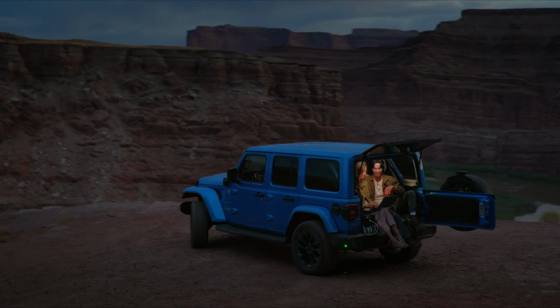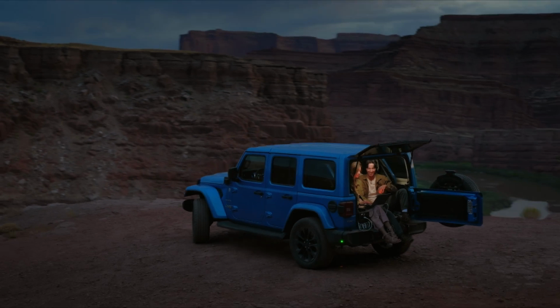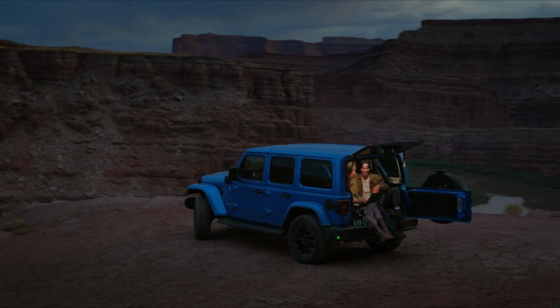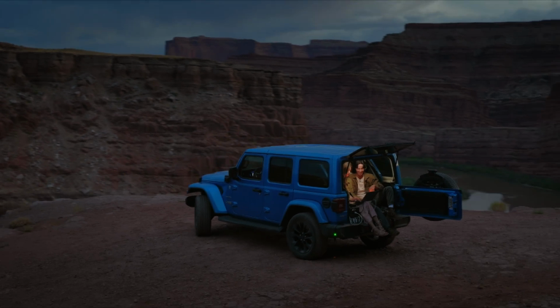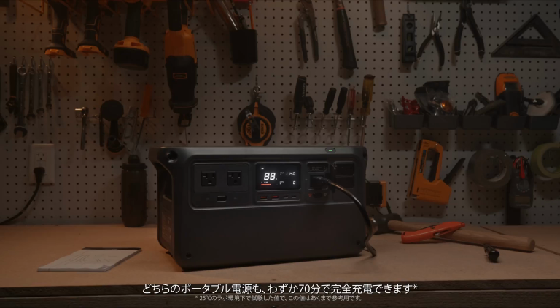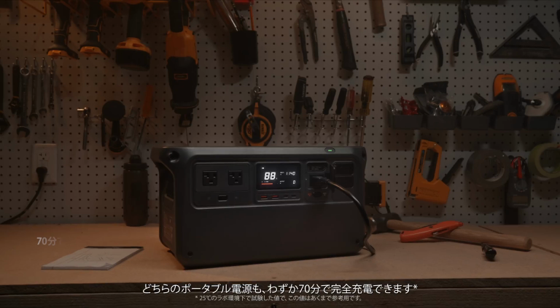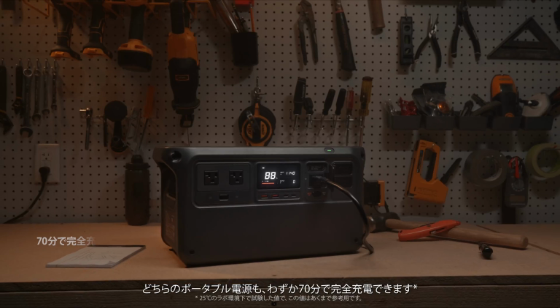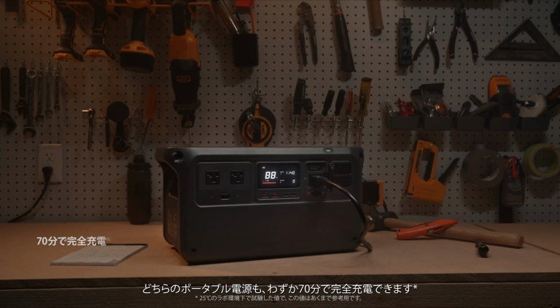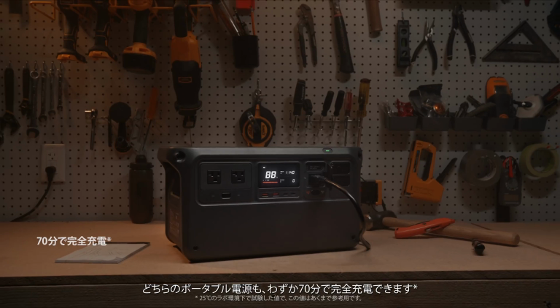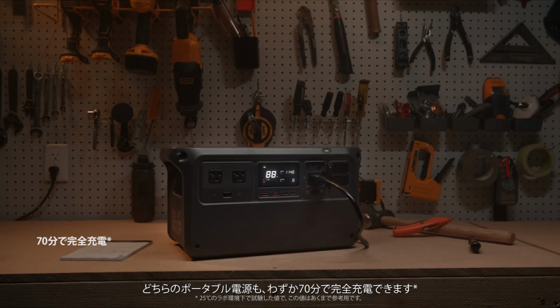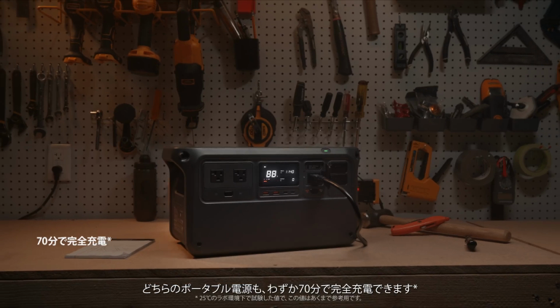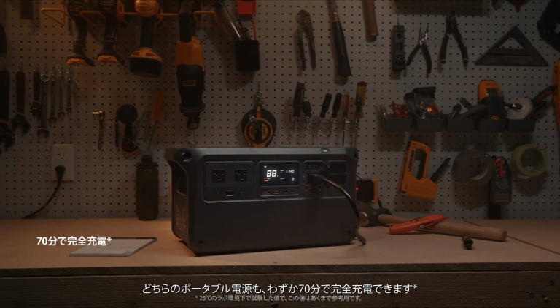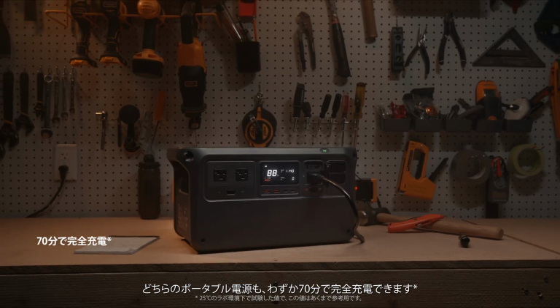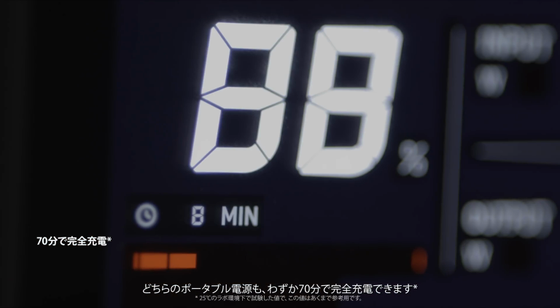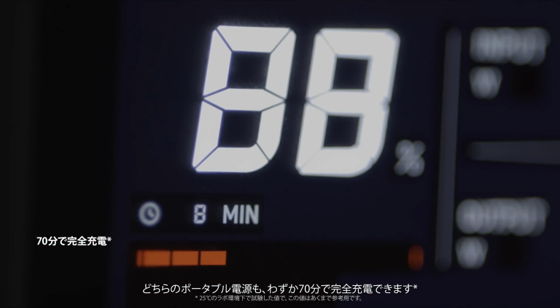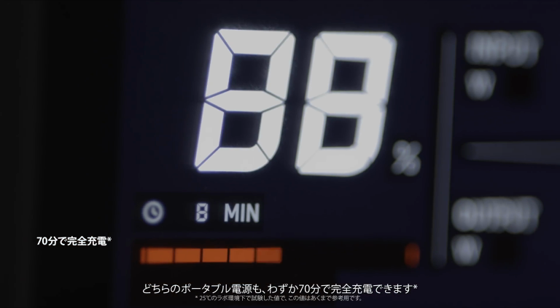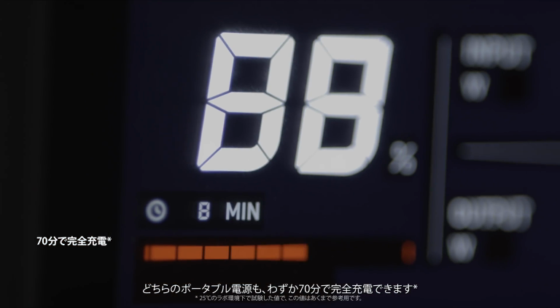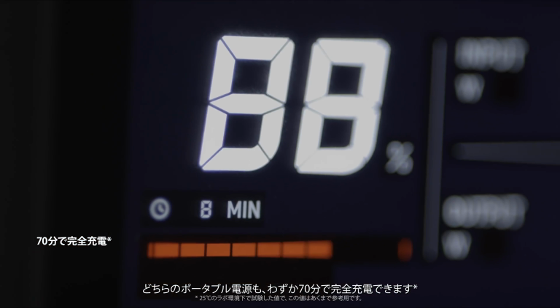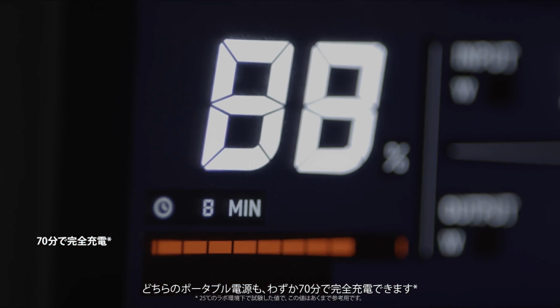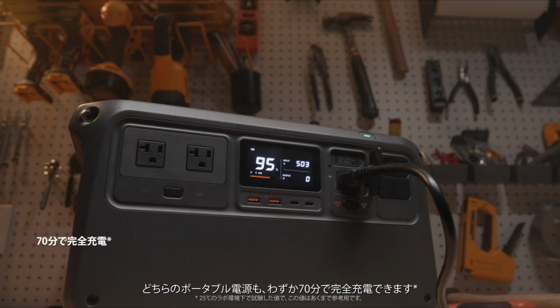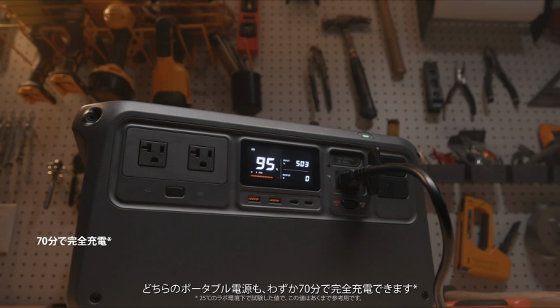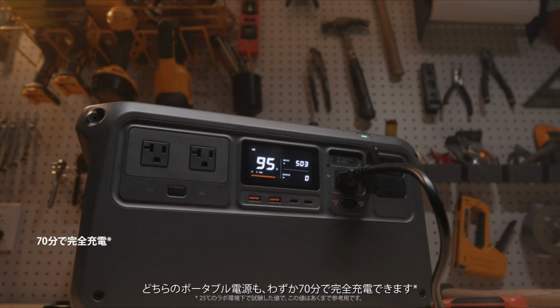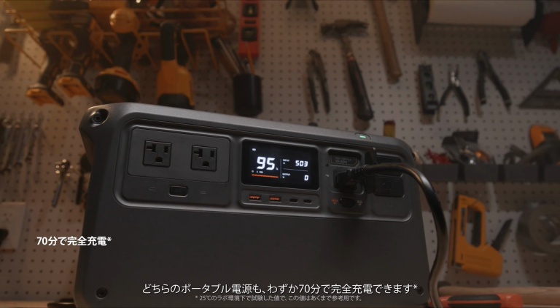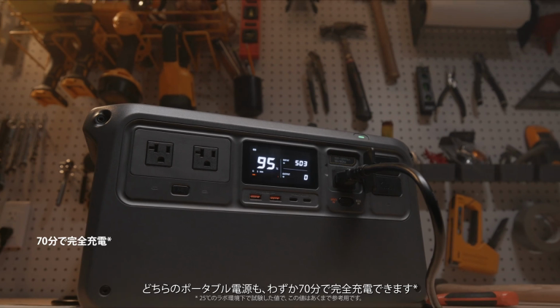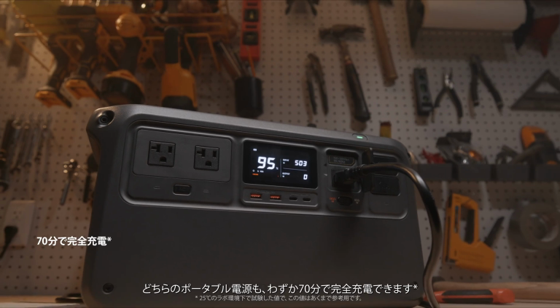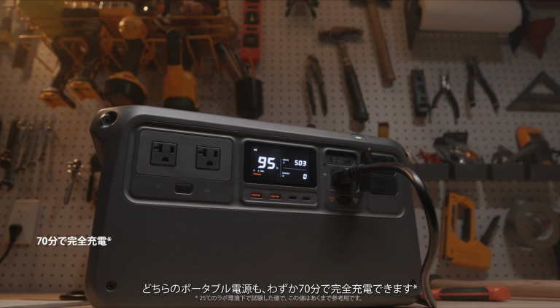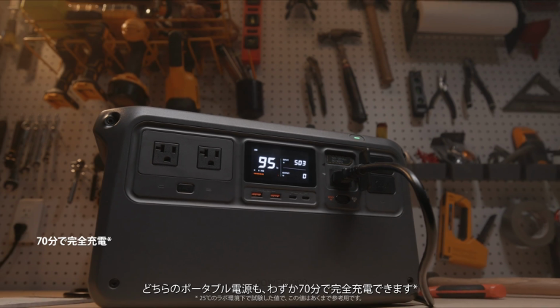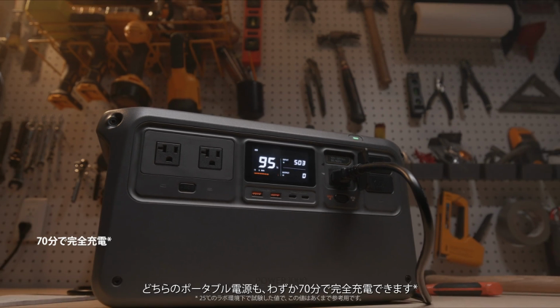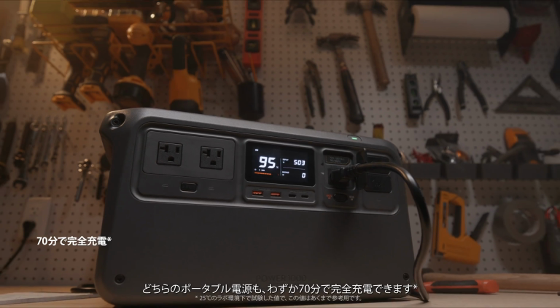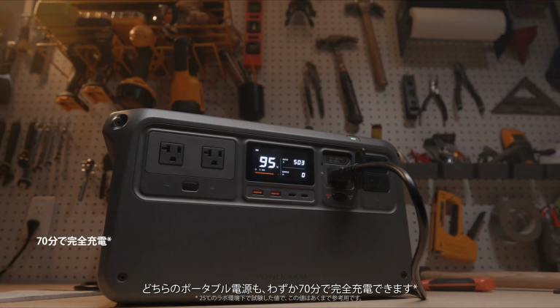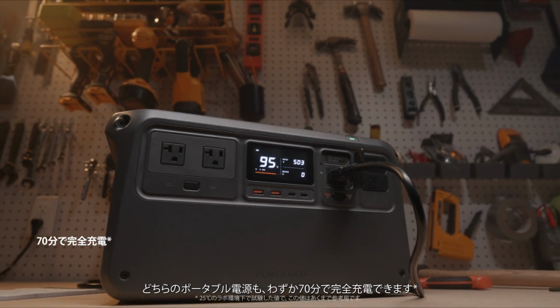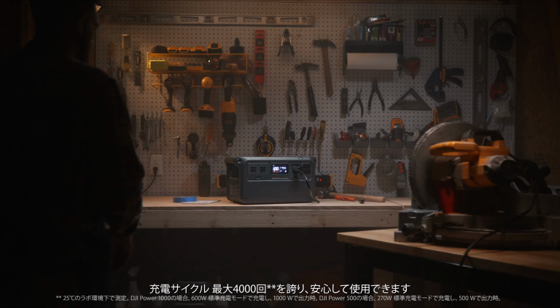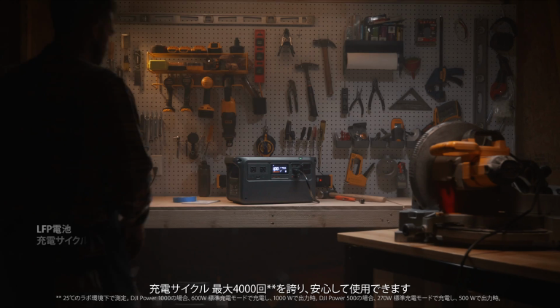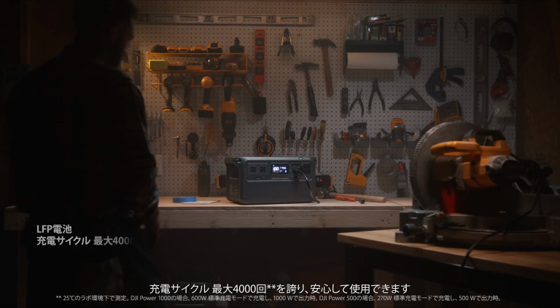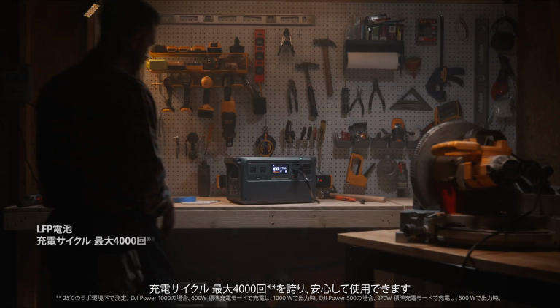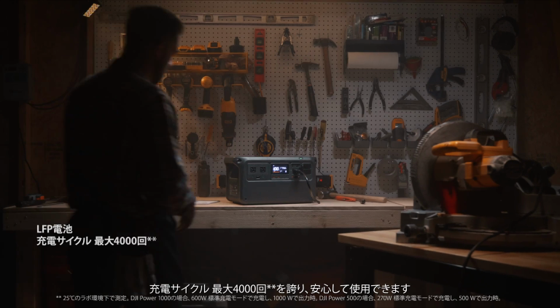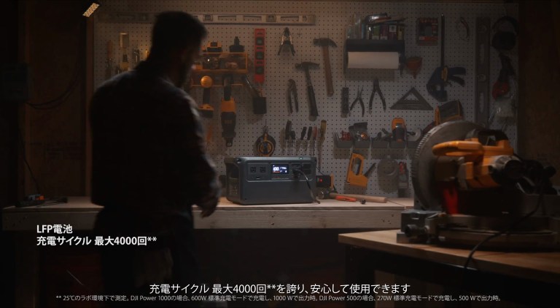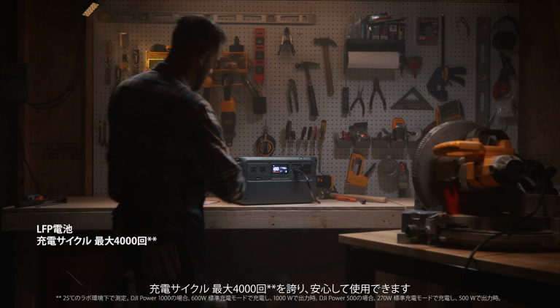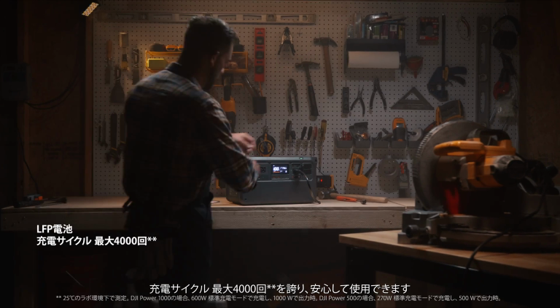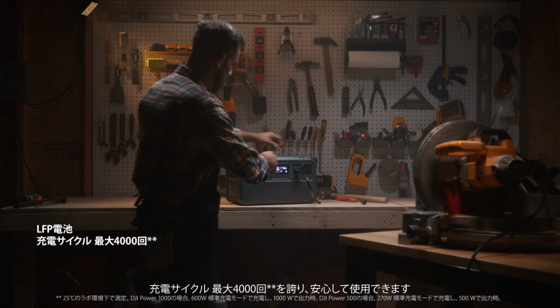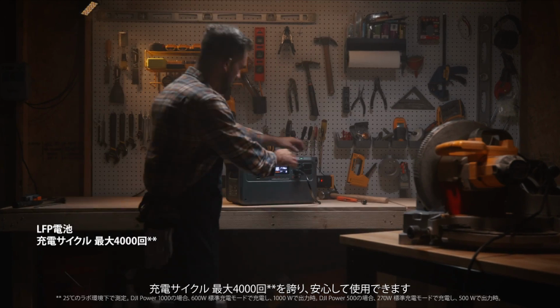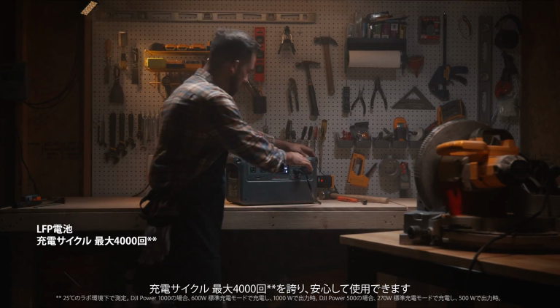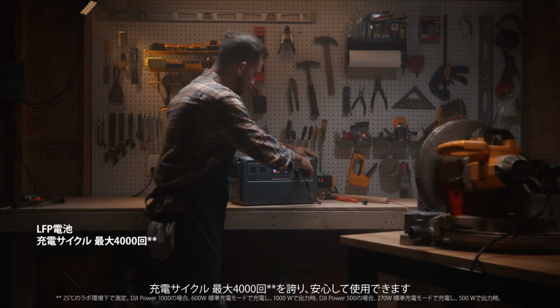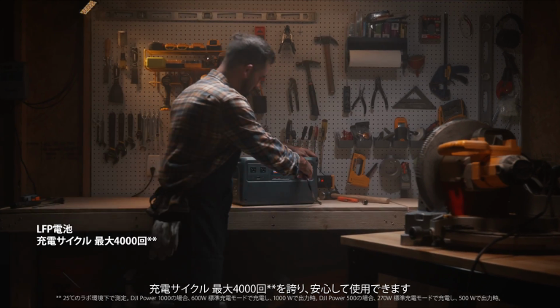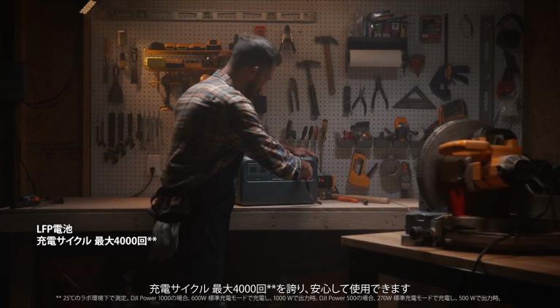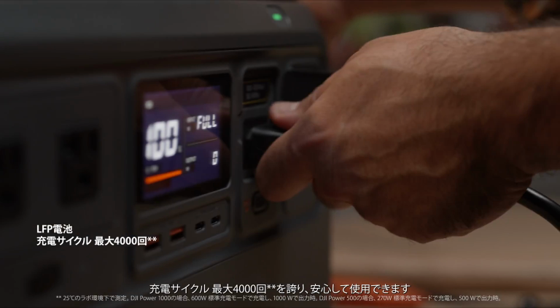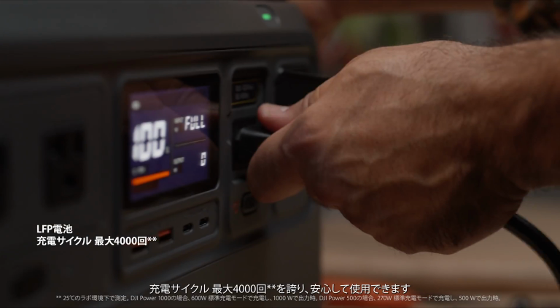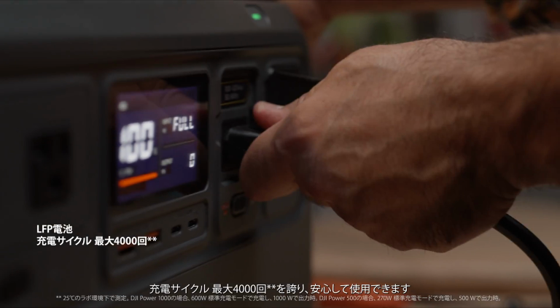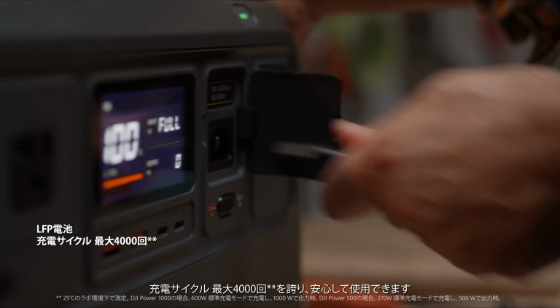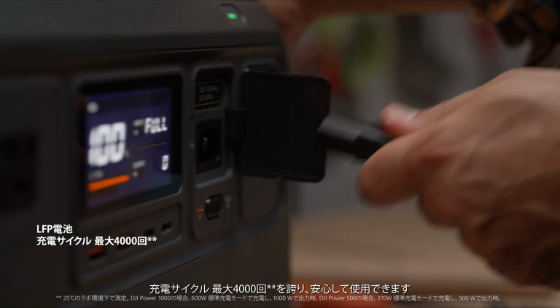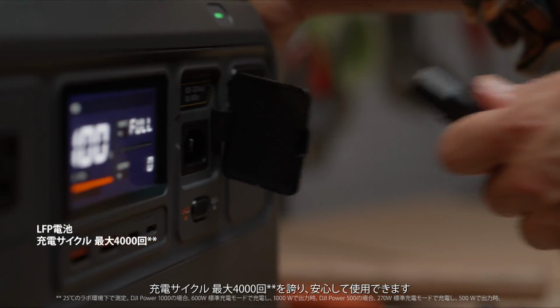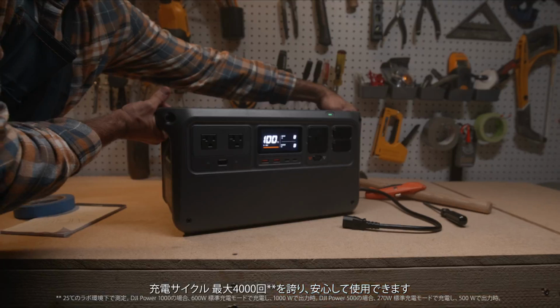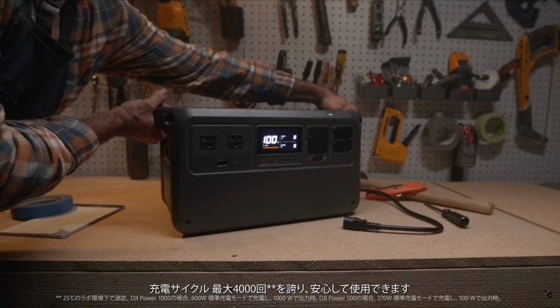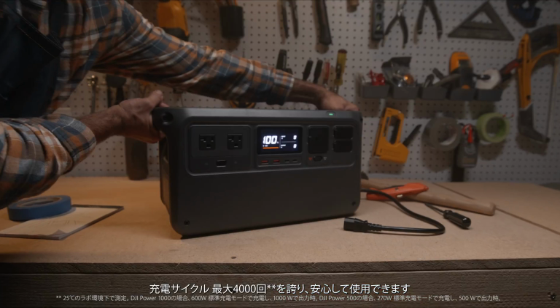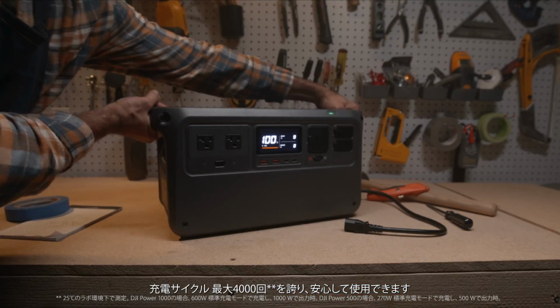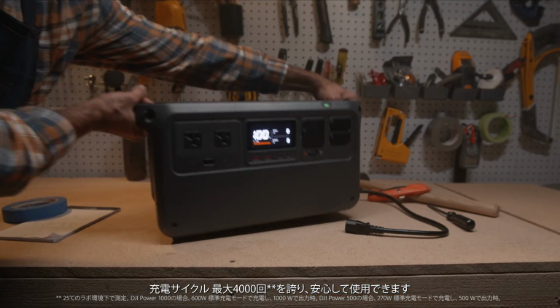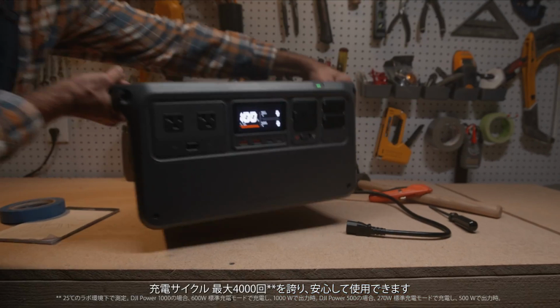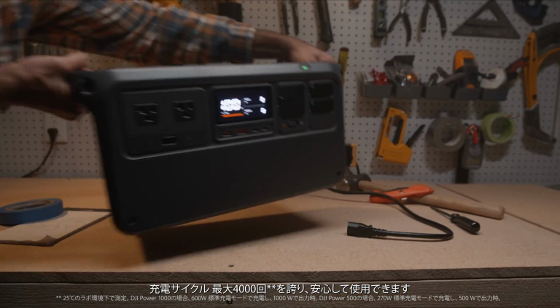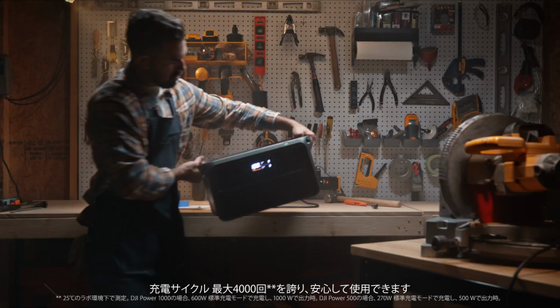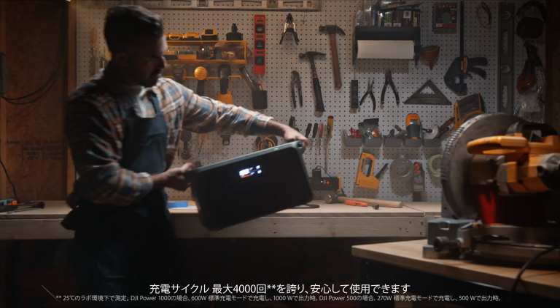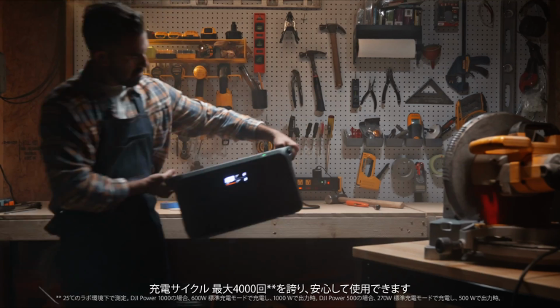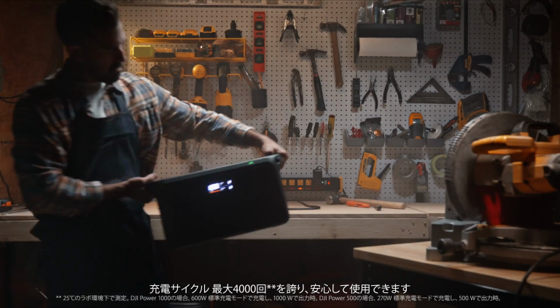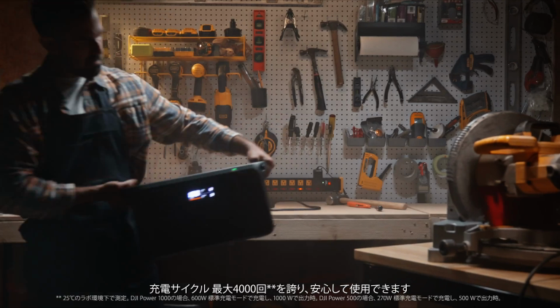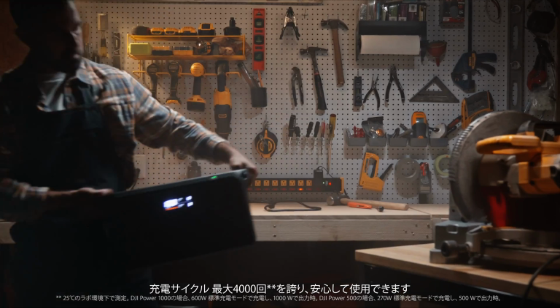Both power stations can be fully recharged in just 70 minutes. And with a 4000 cycle life, enjoy safe and reliable use.